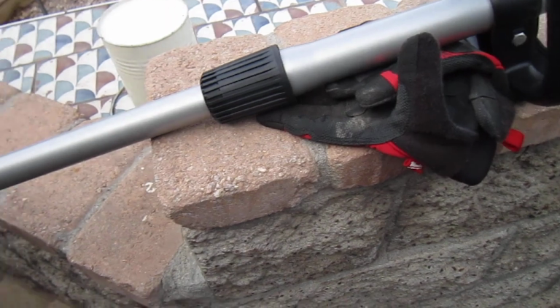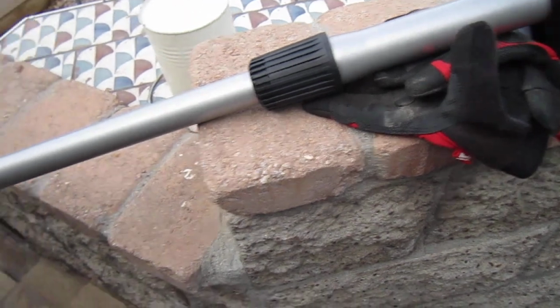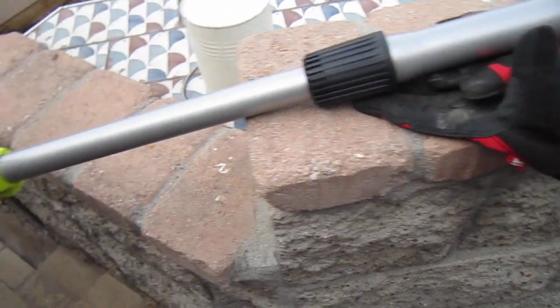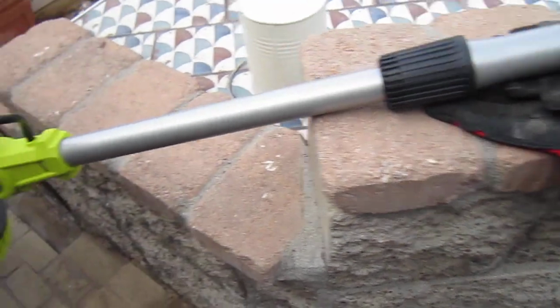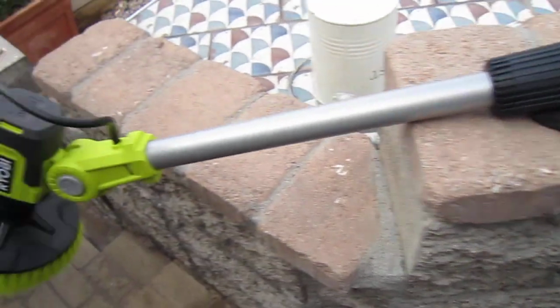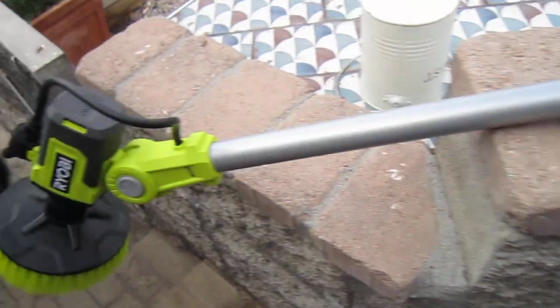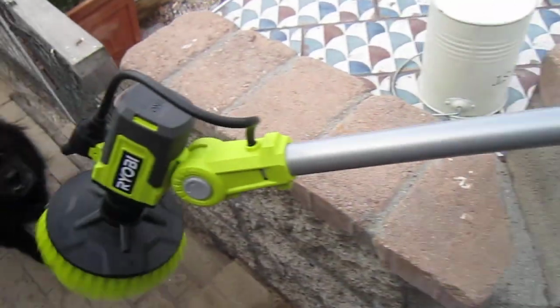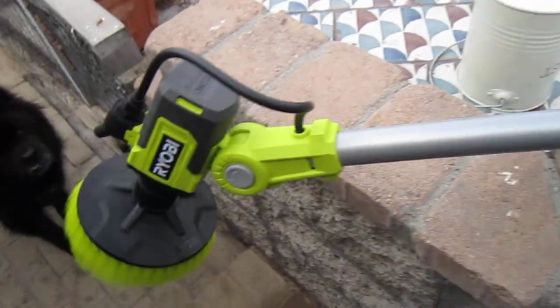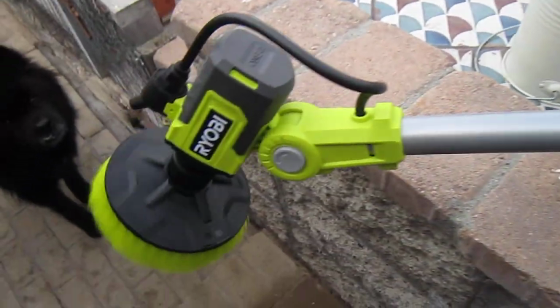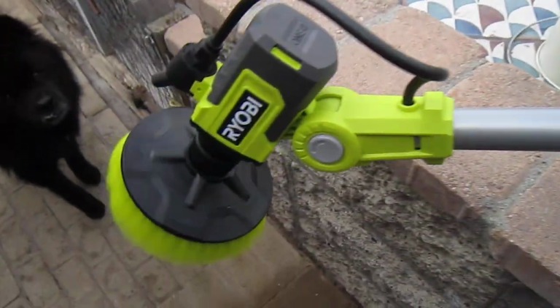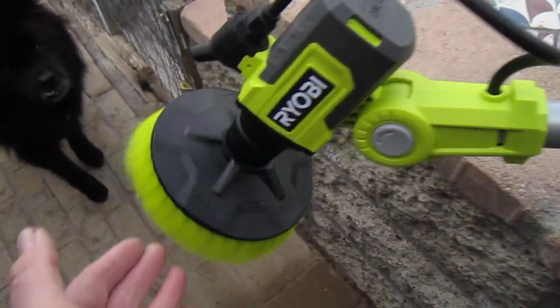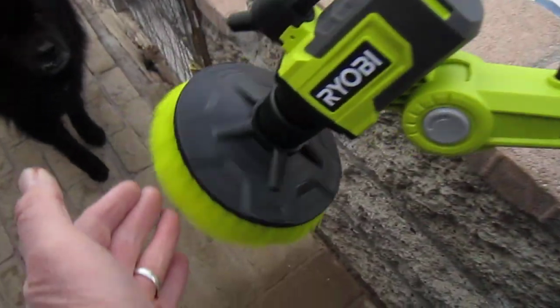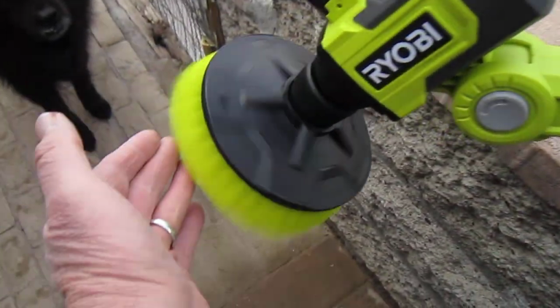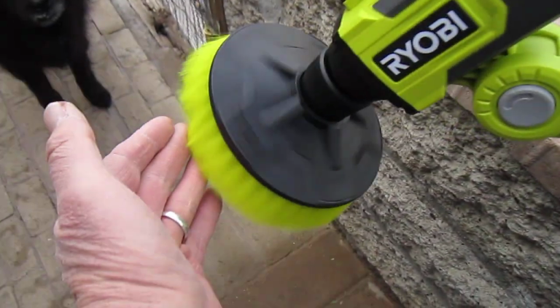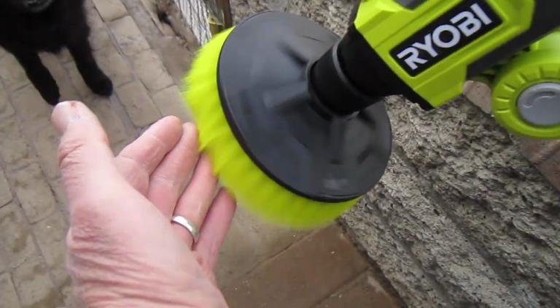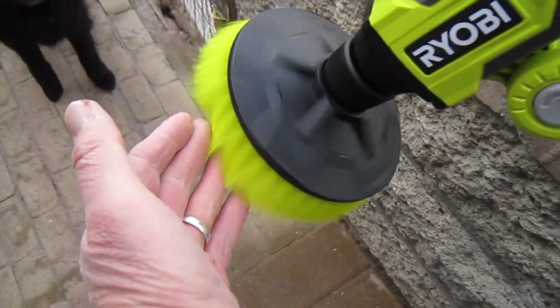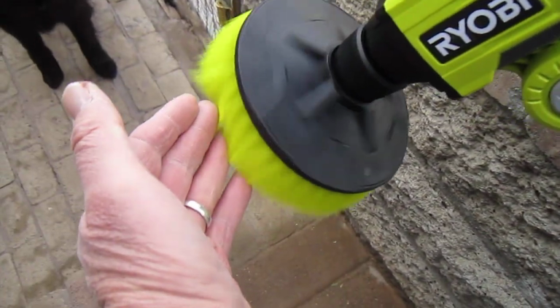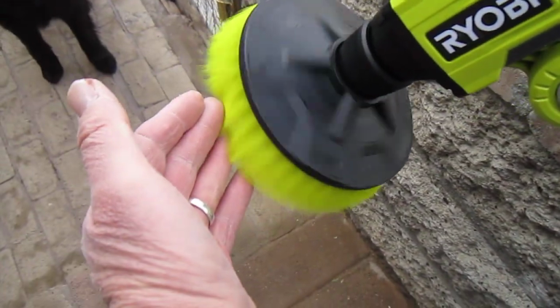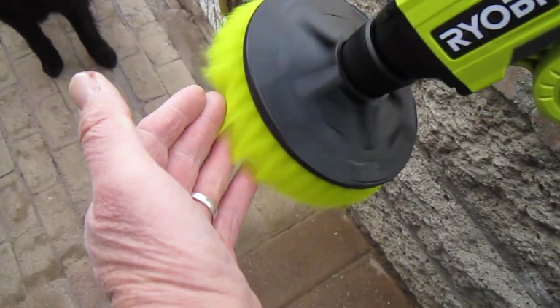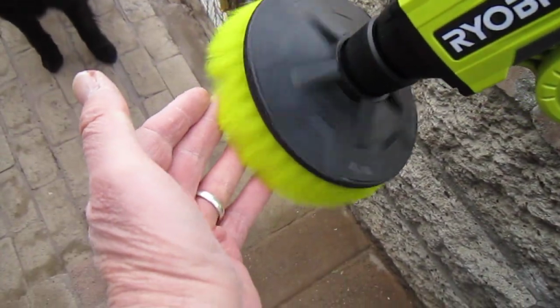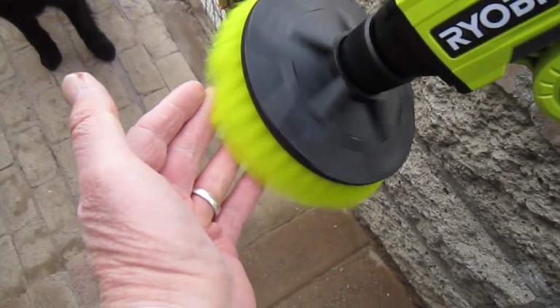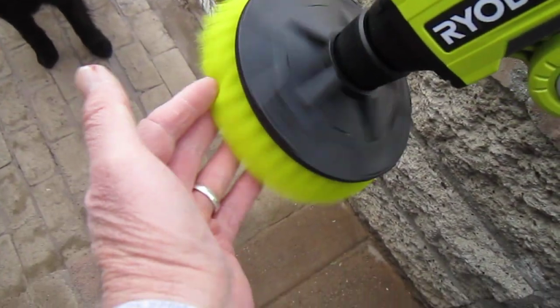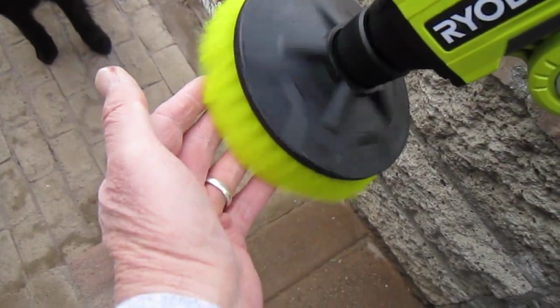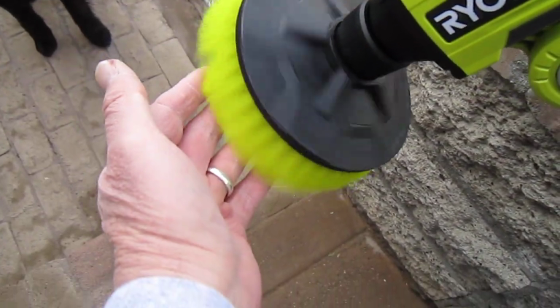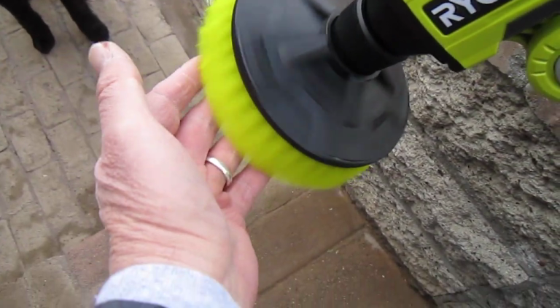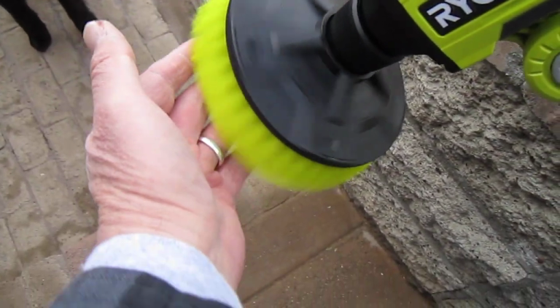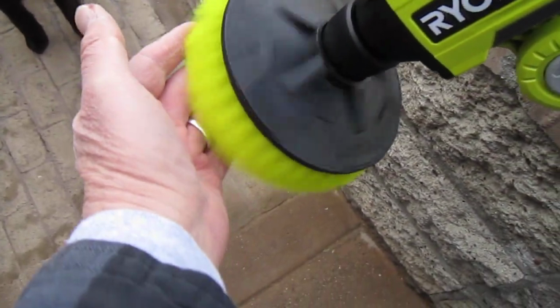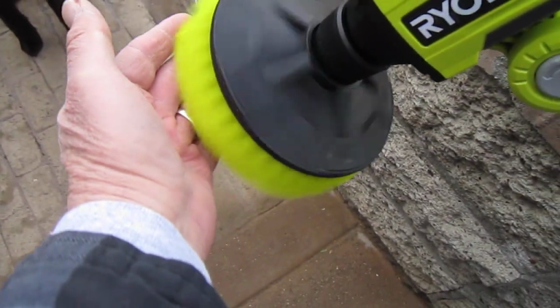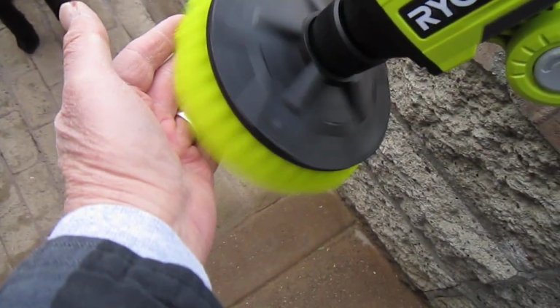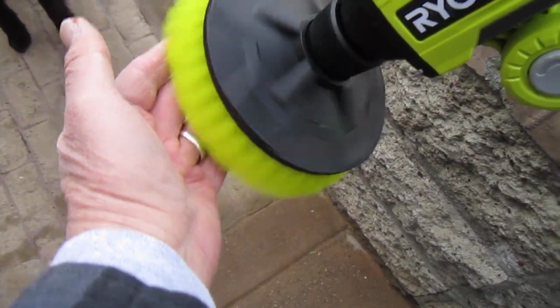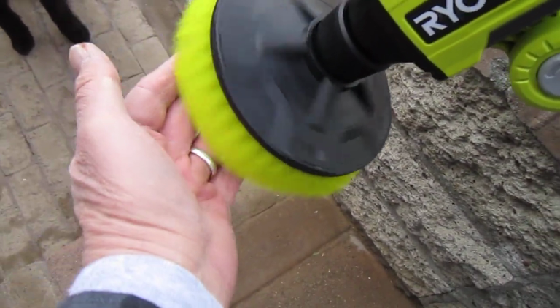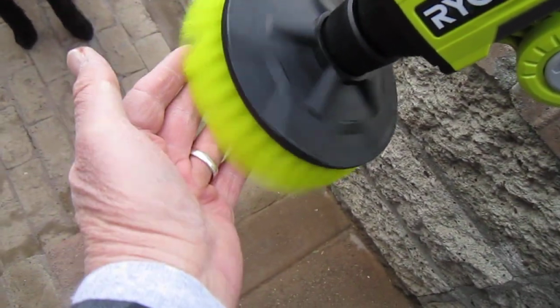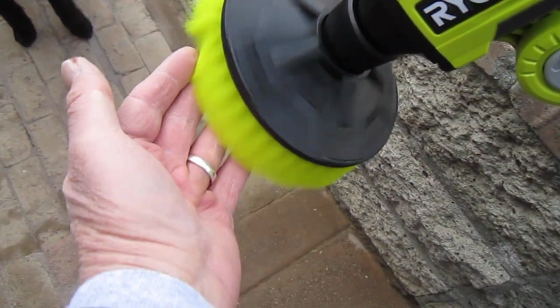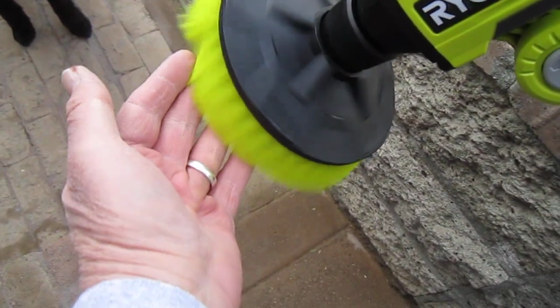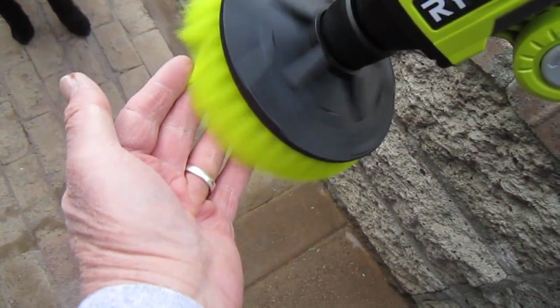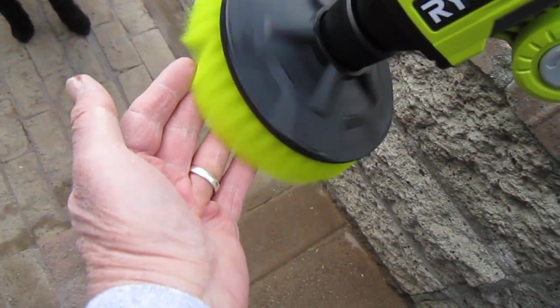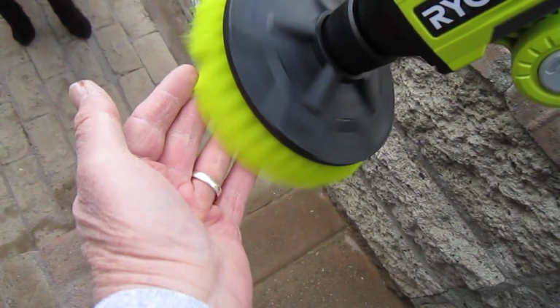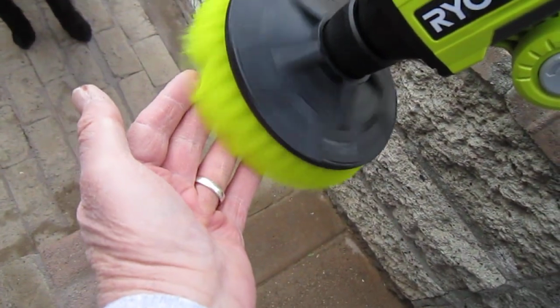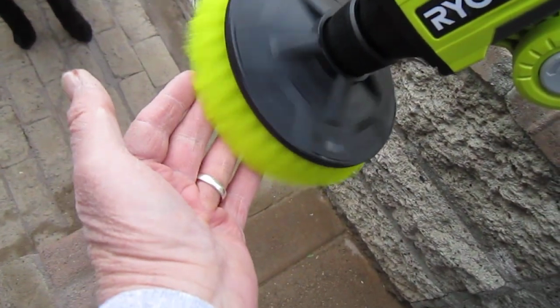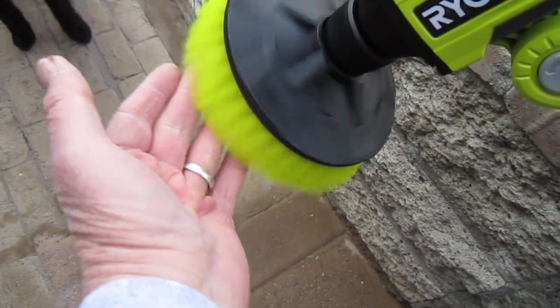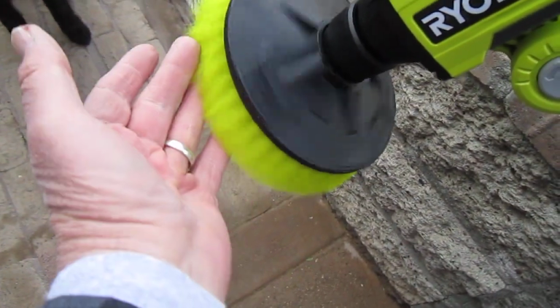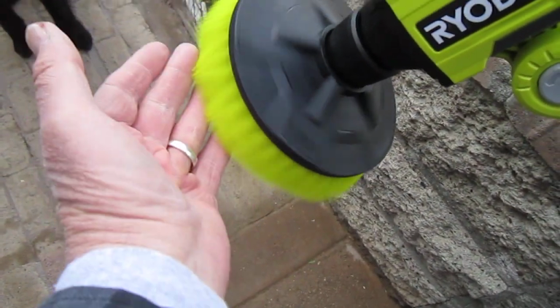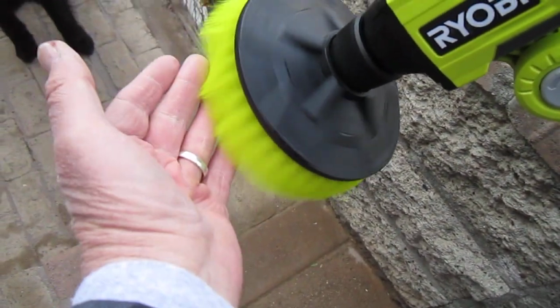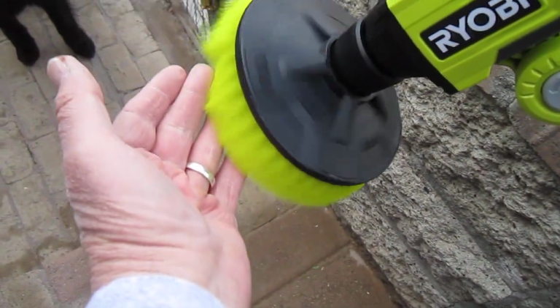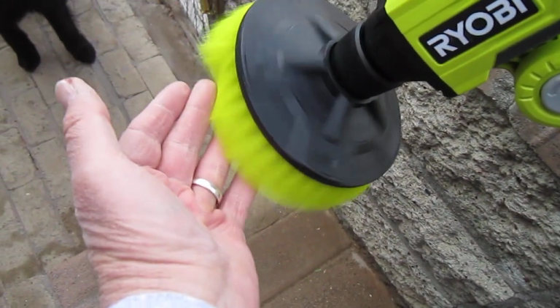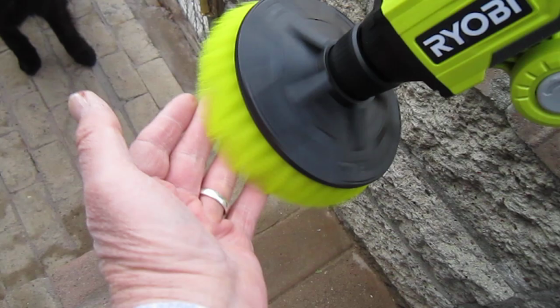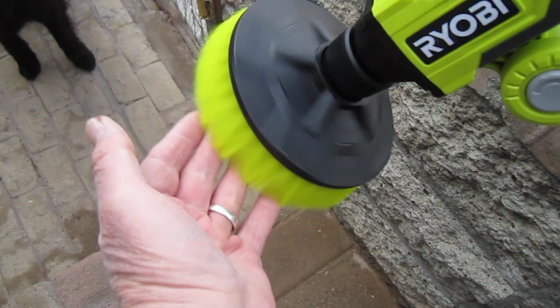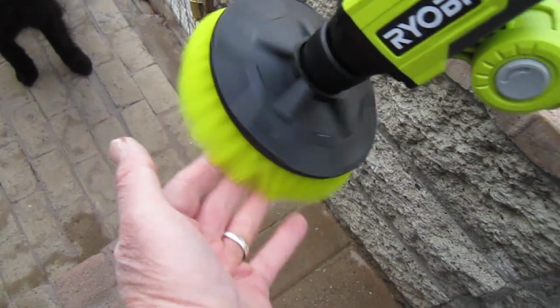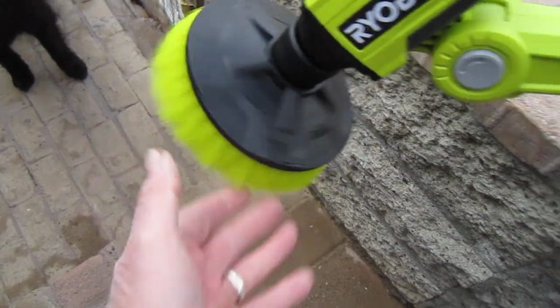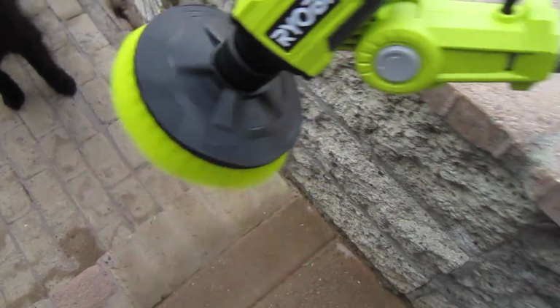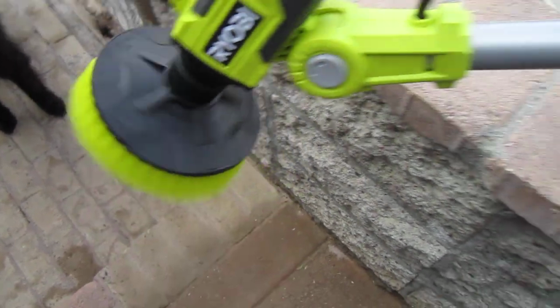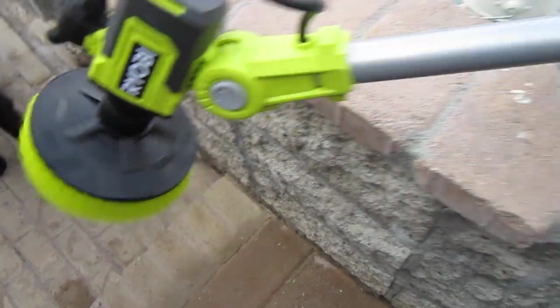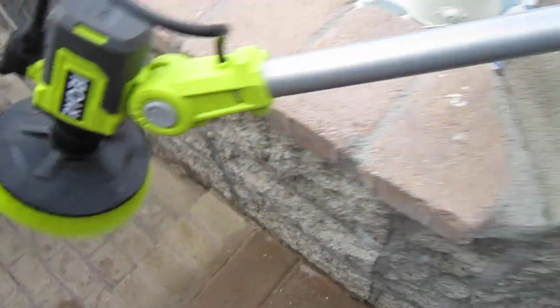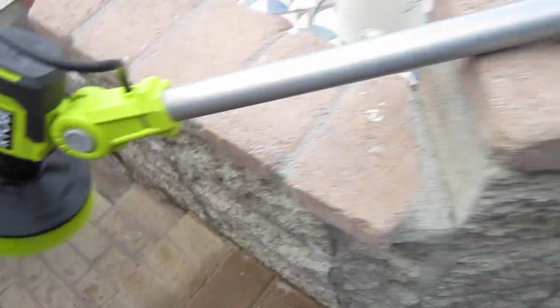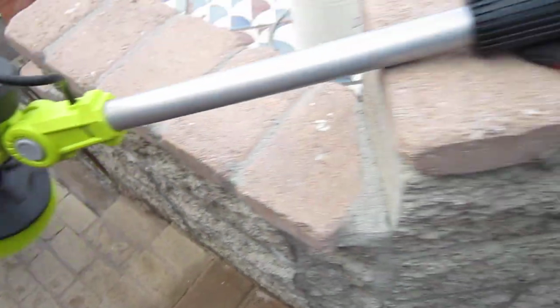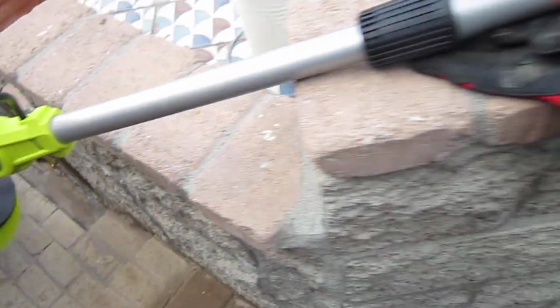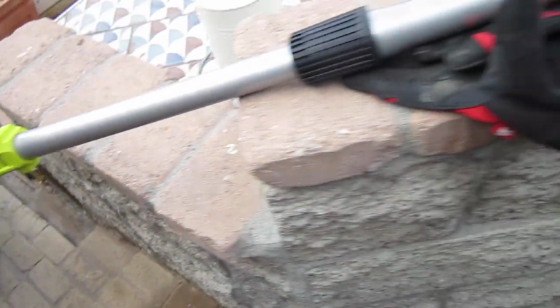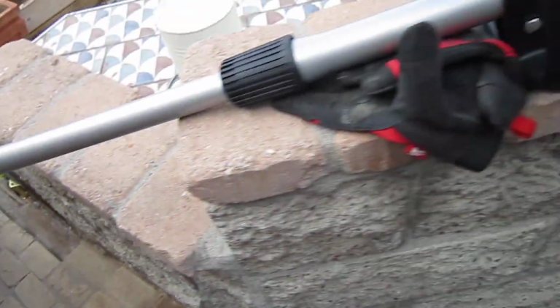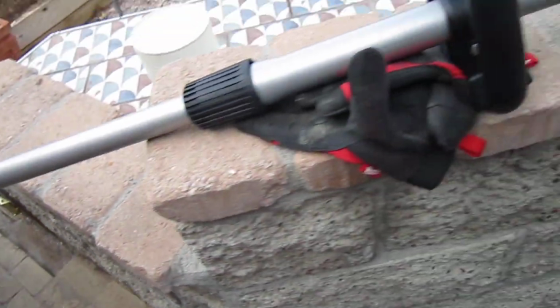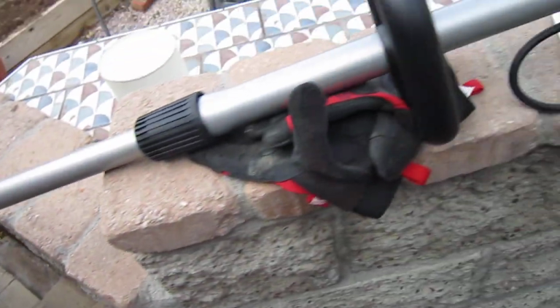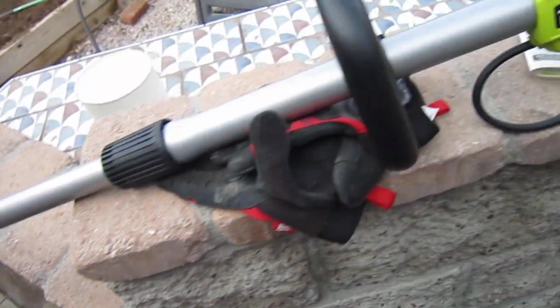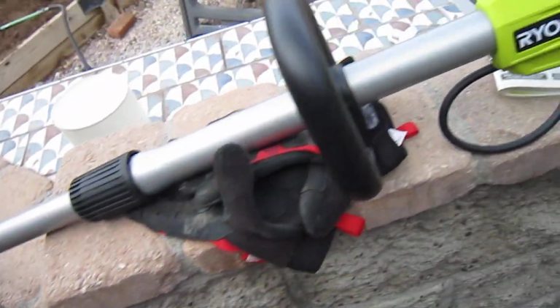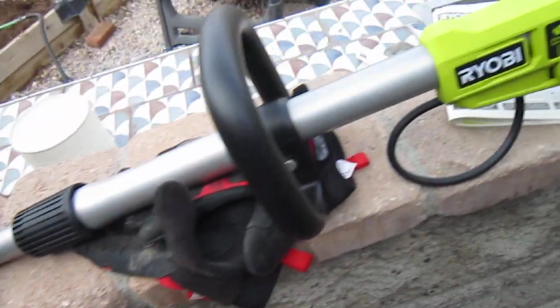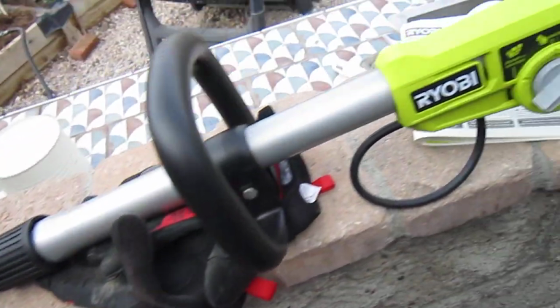I would think for the polisher you would want it to go a little faster, but here again it all depends on what you're polishing with it.